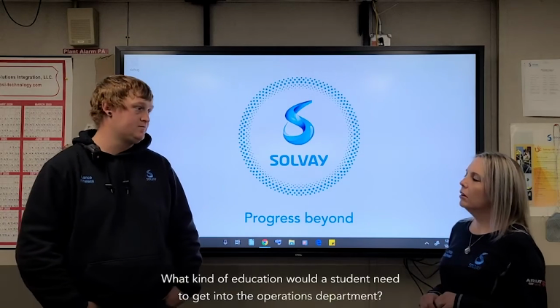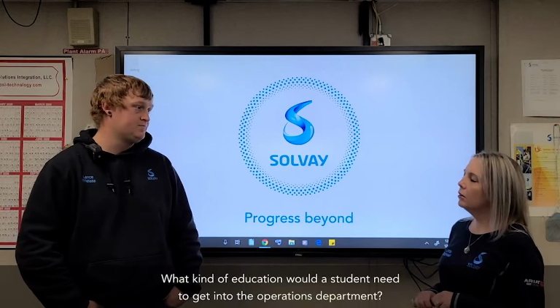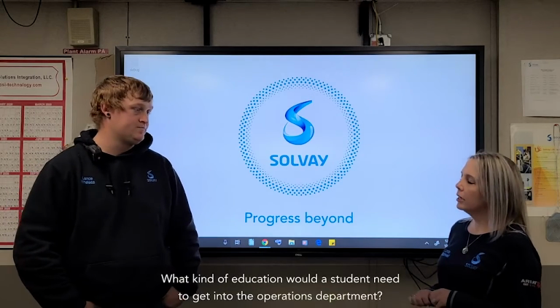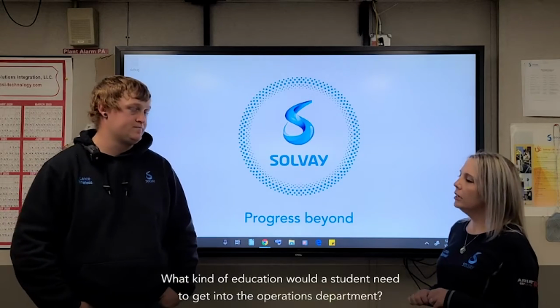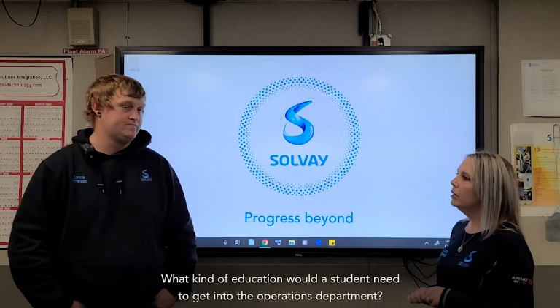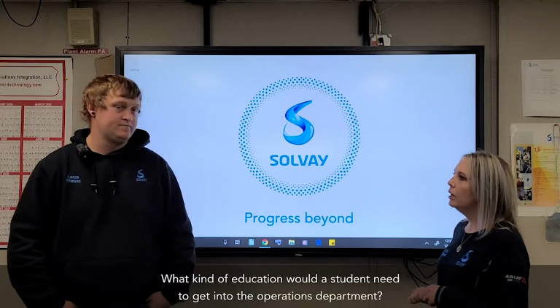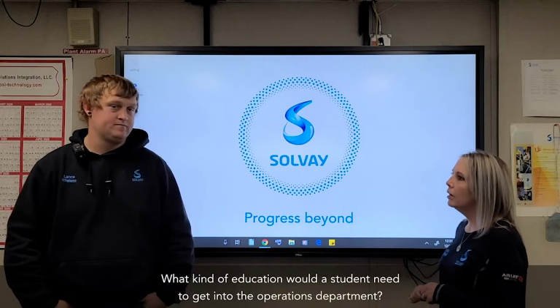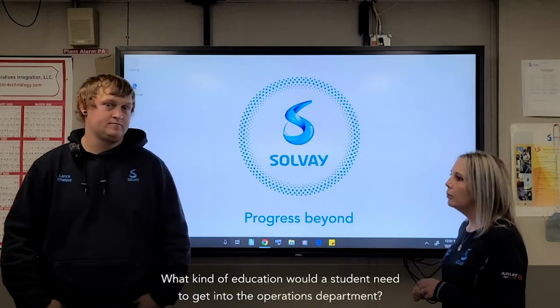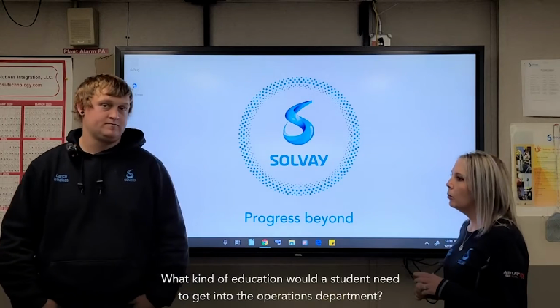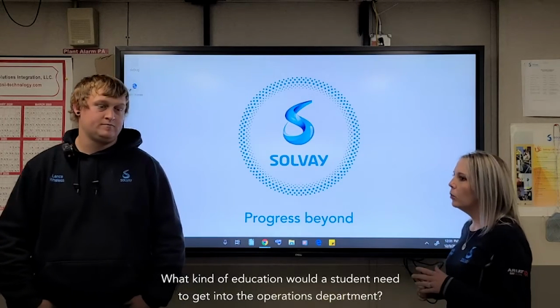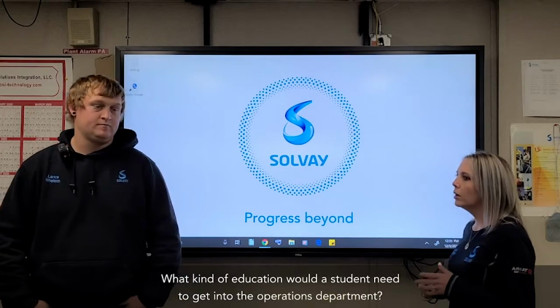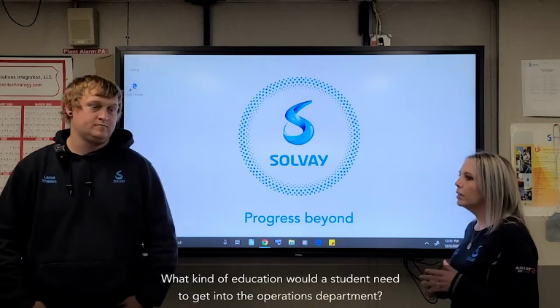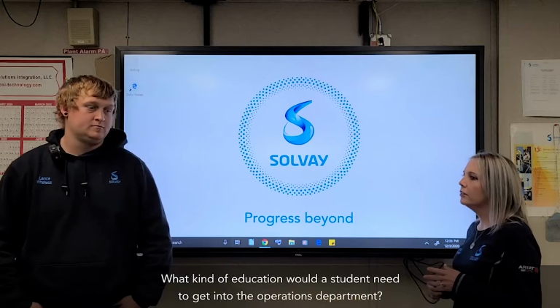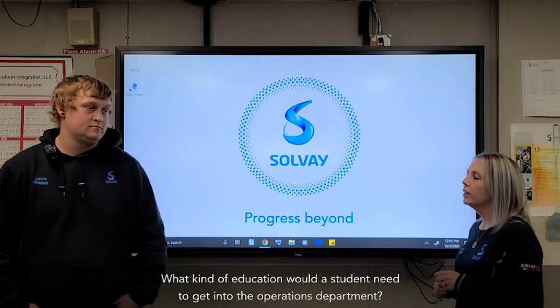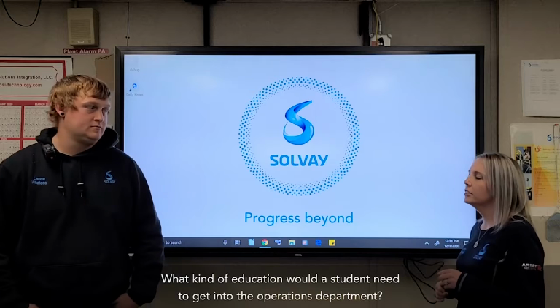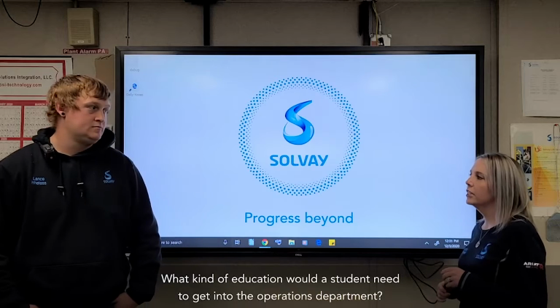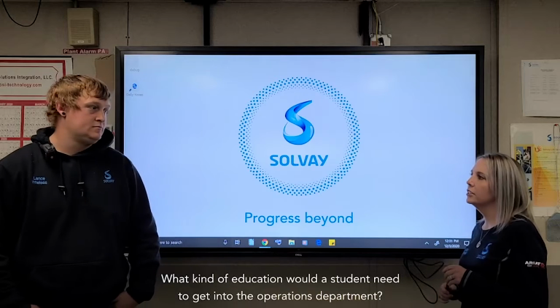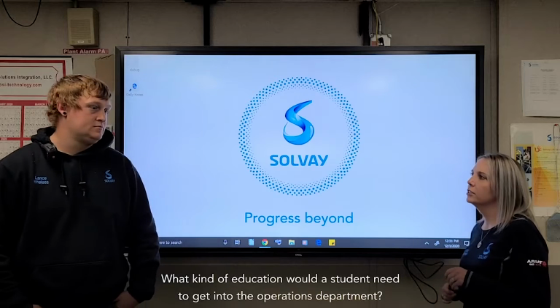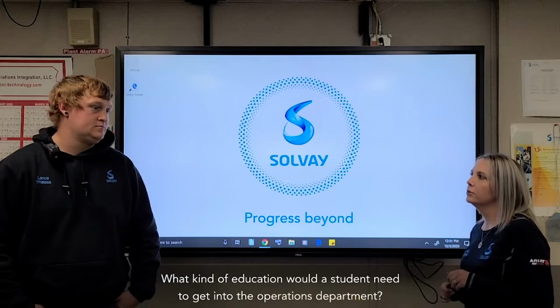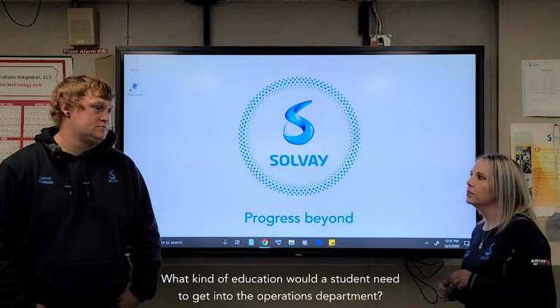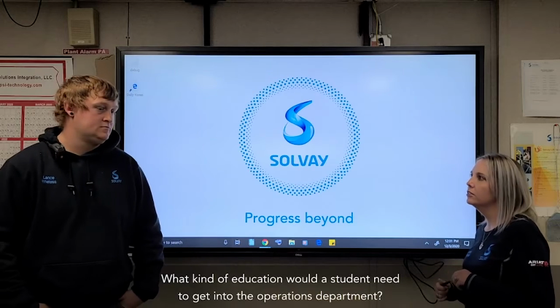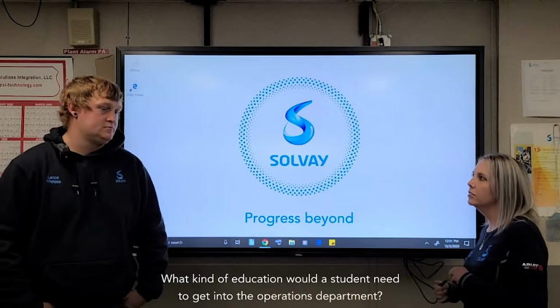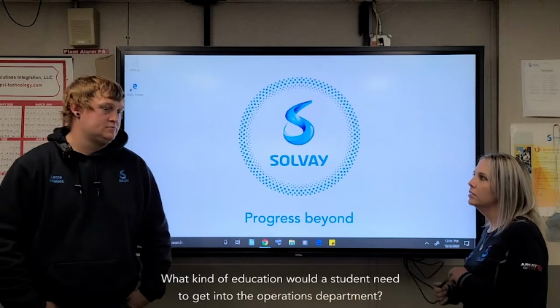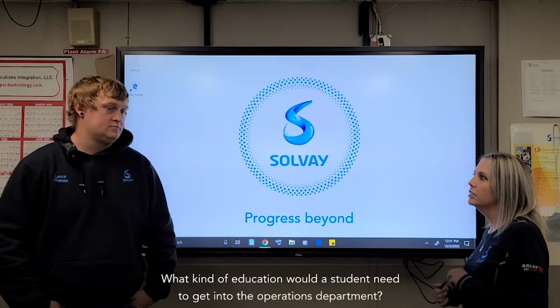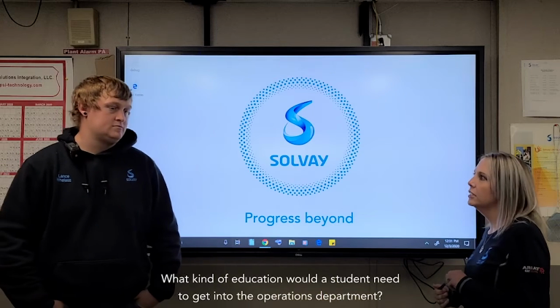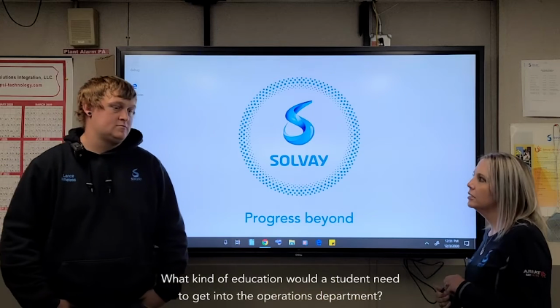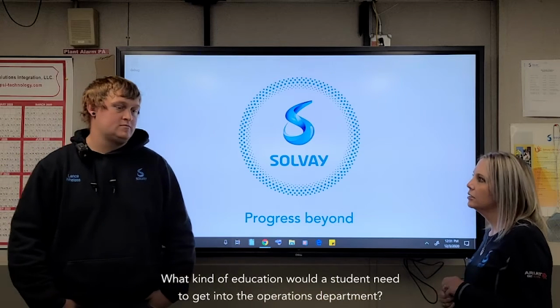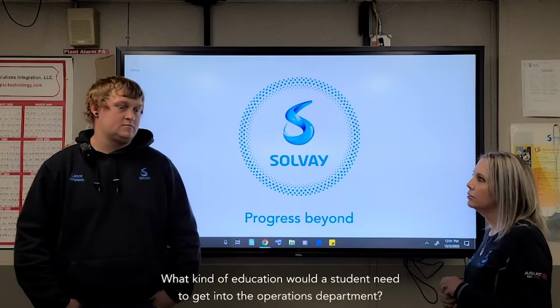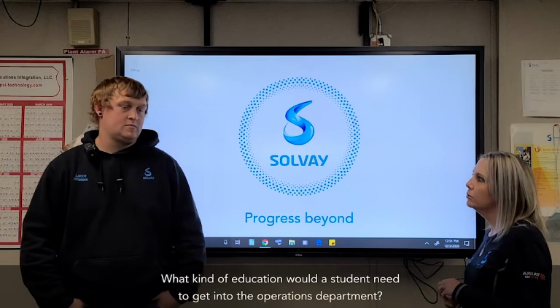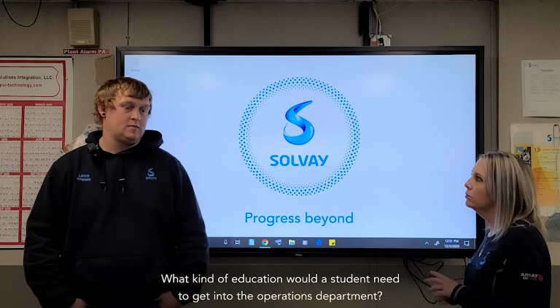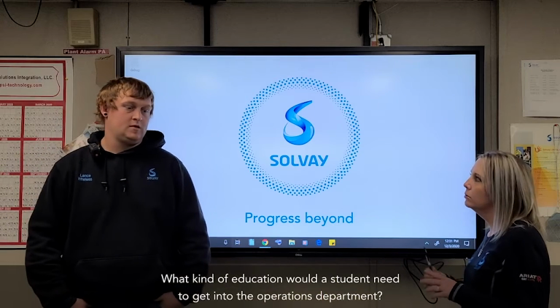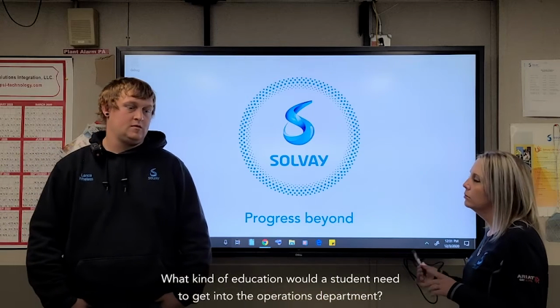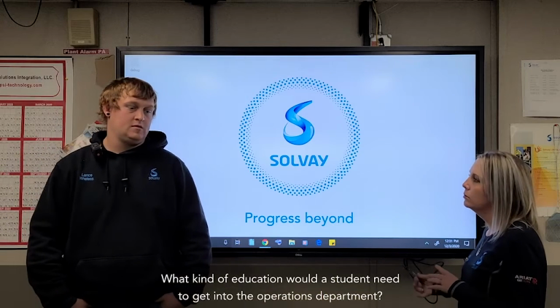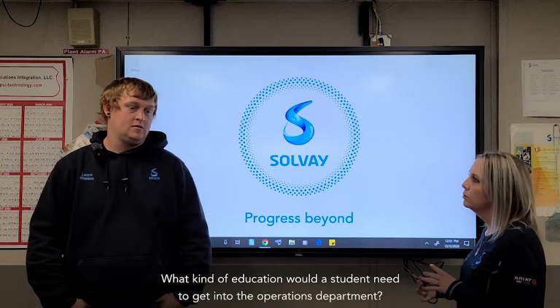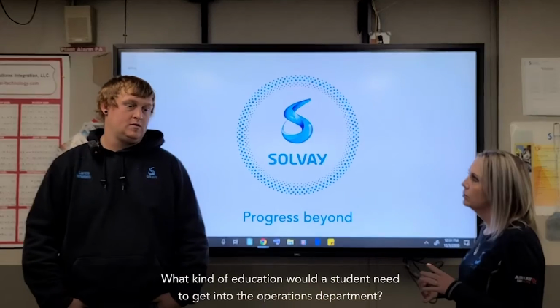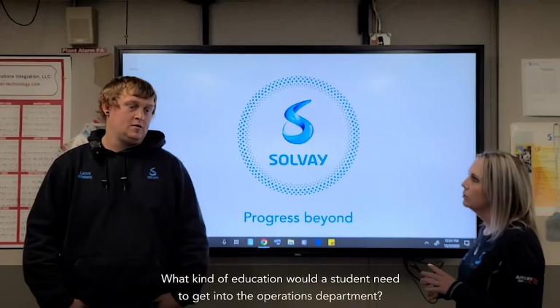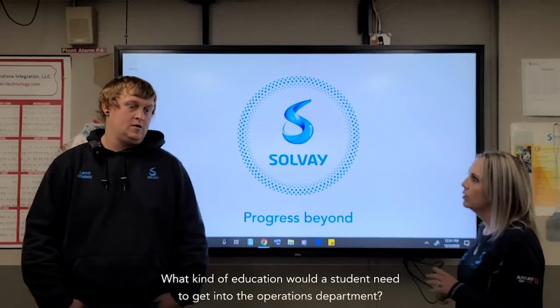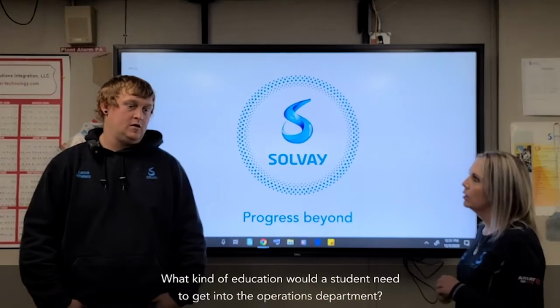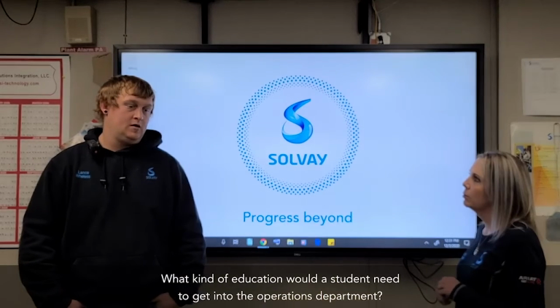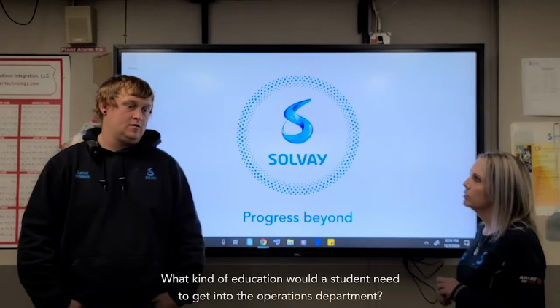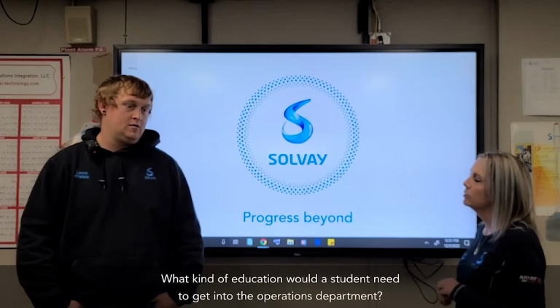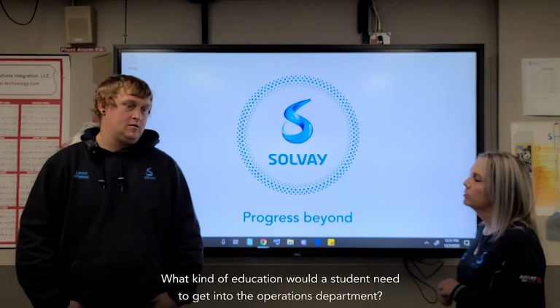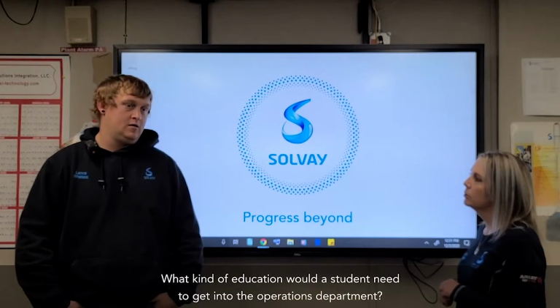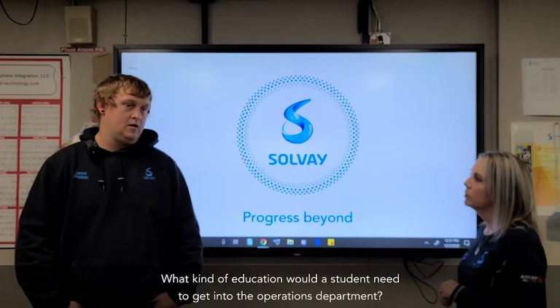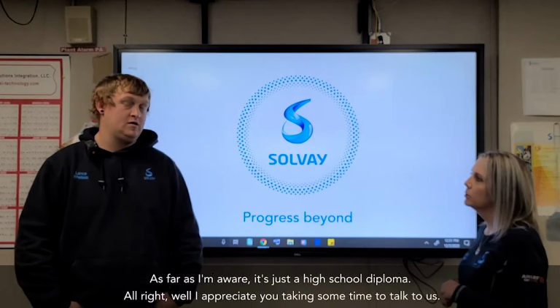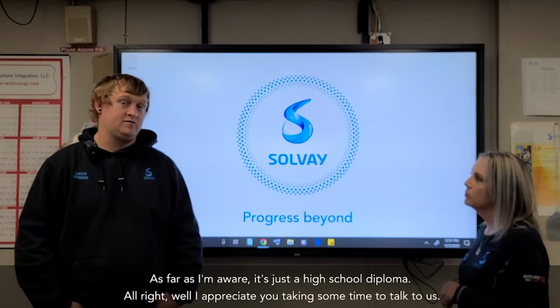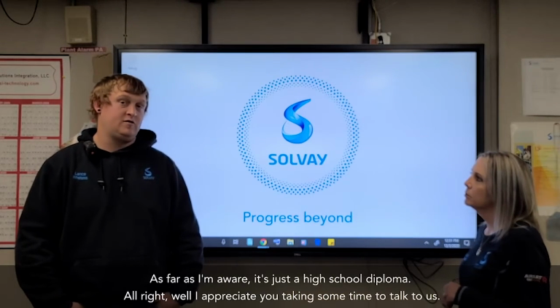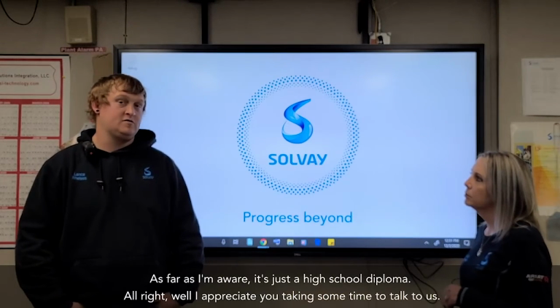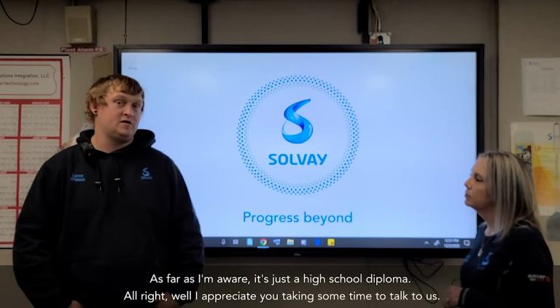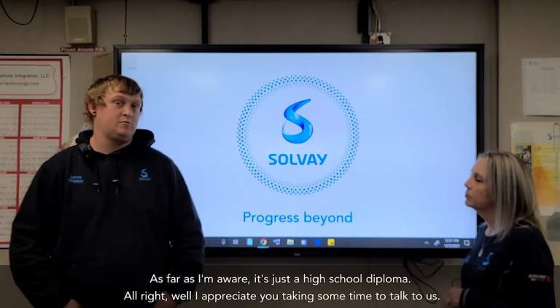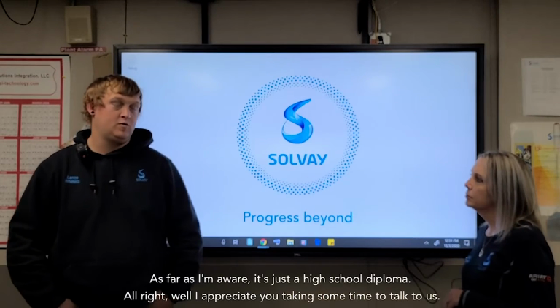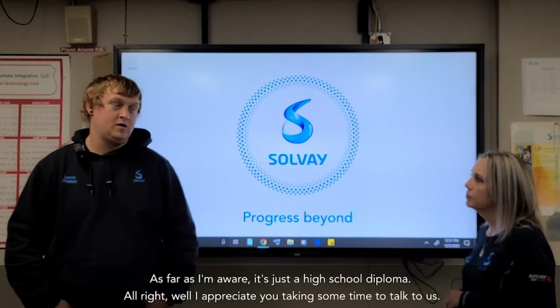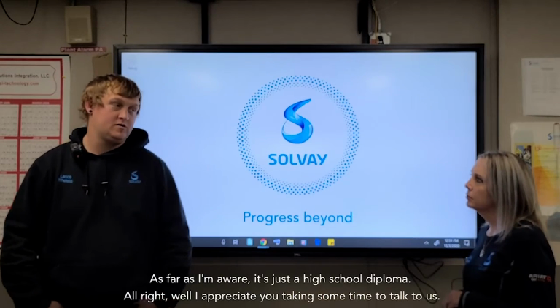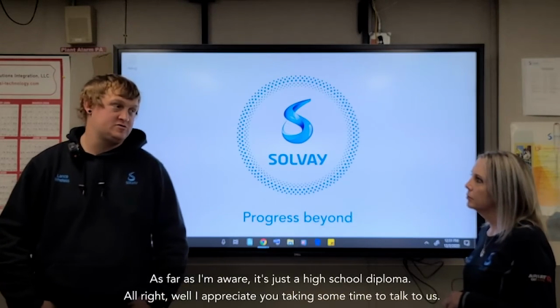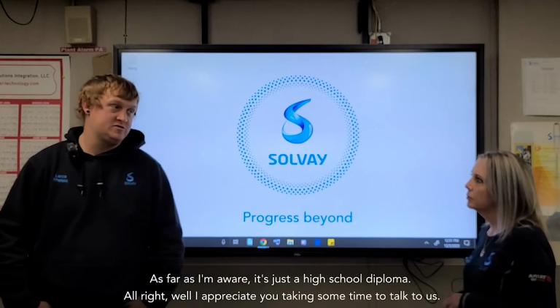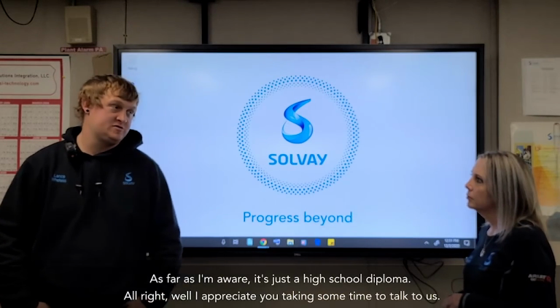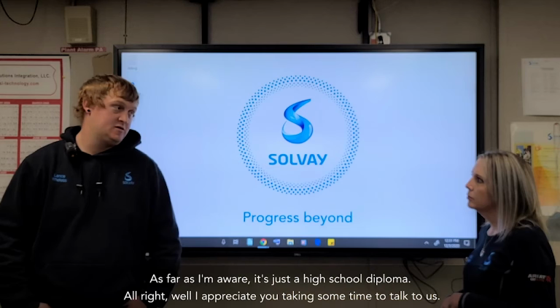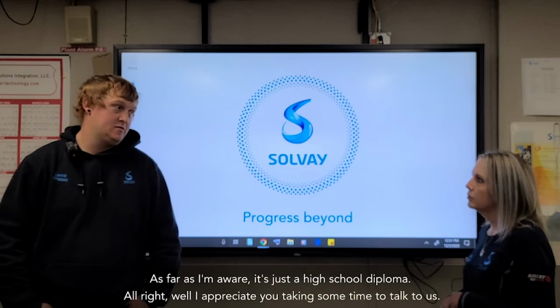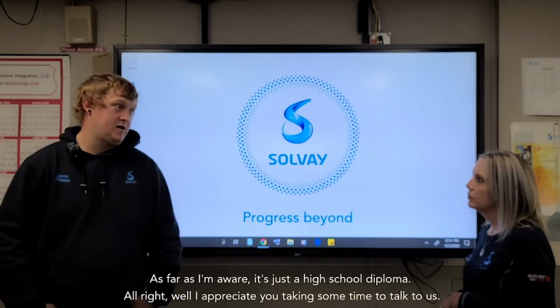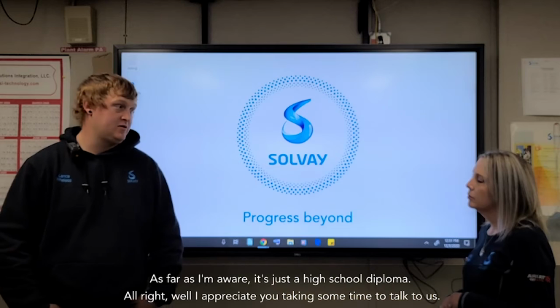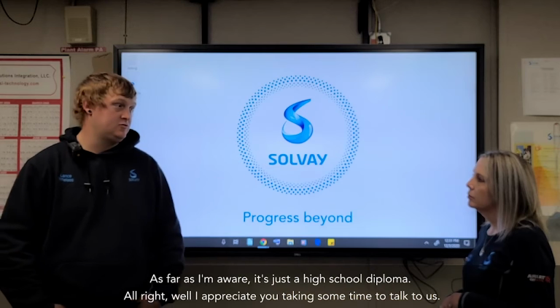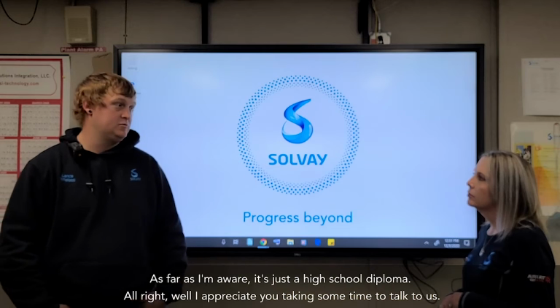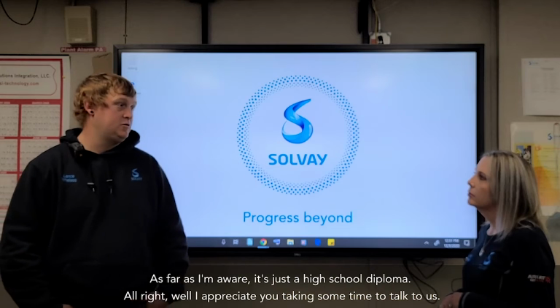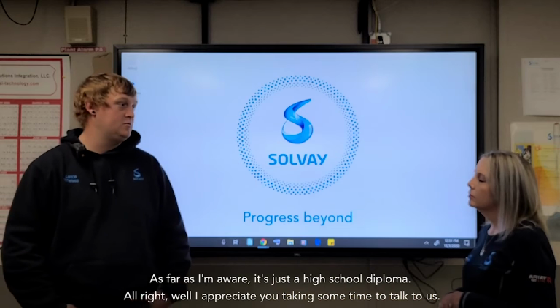What kind of education would a student need to get into the operations department? As far as I'm aware, it's just a high school diploma.